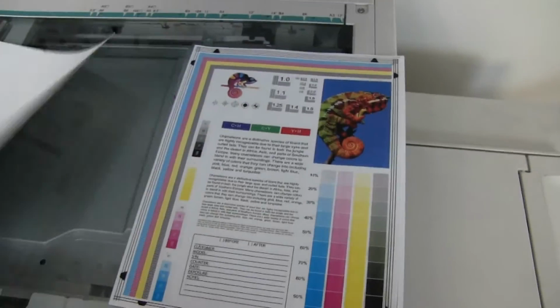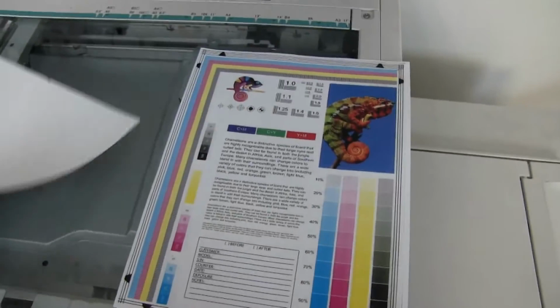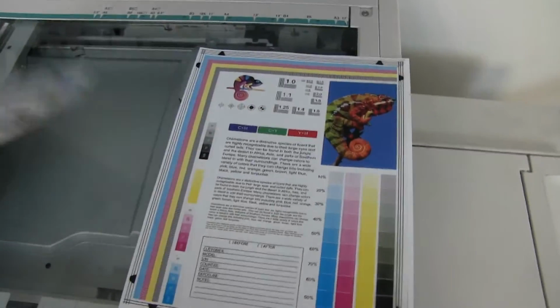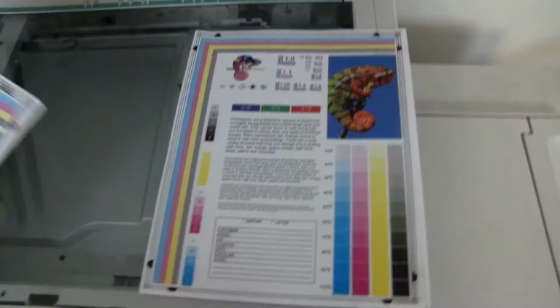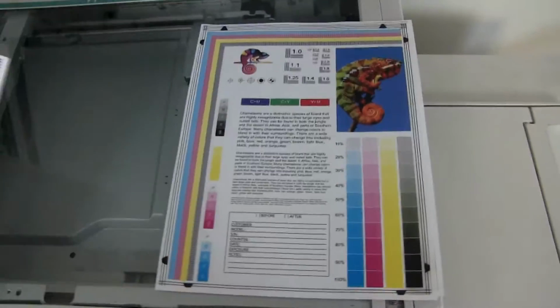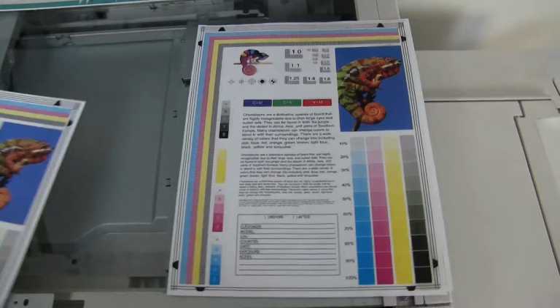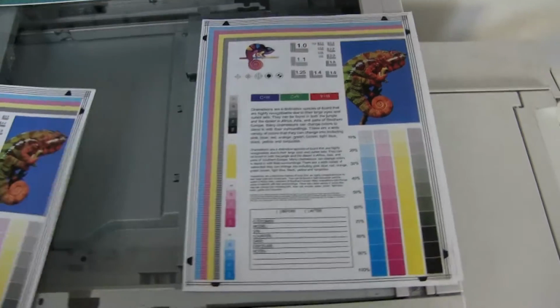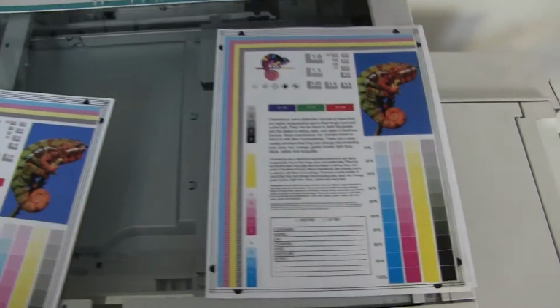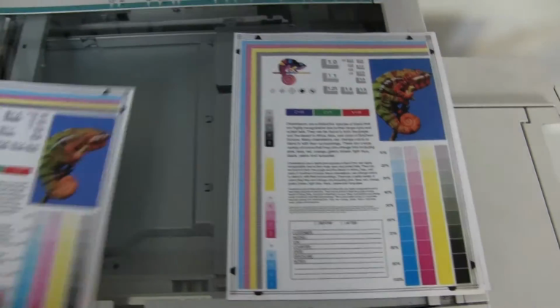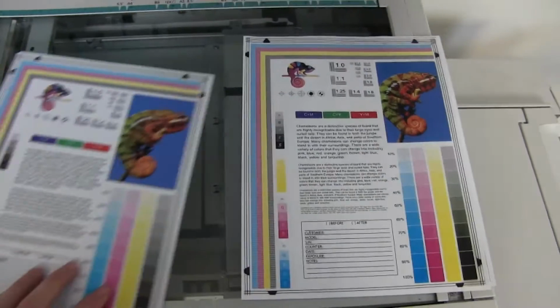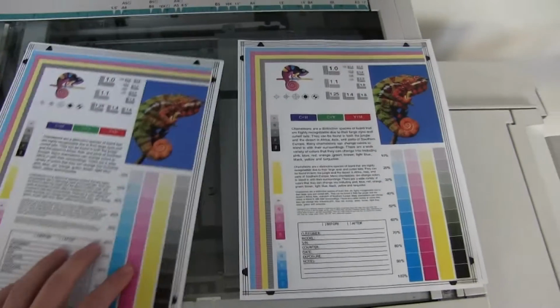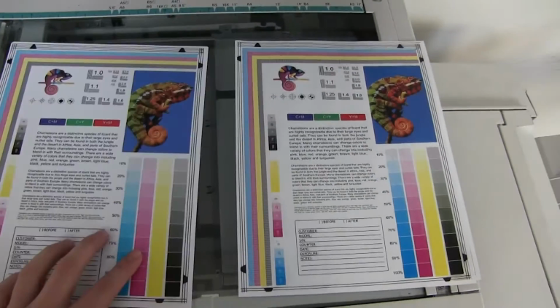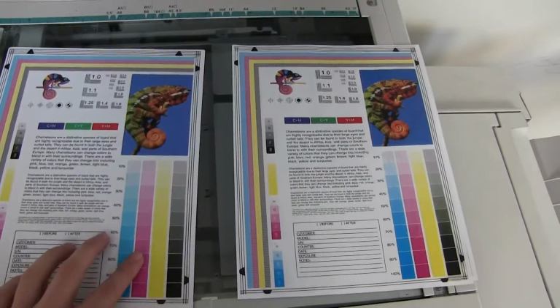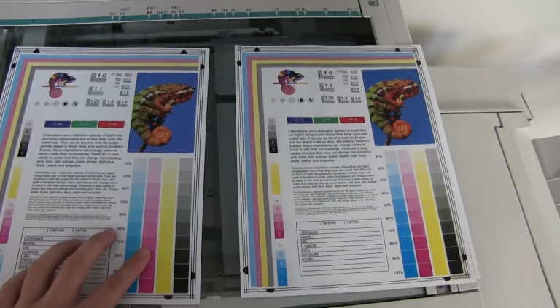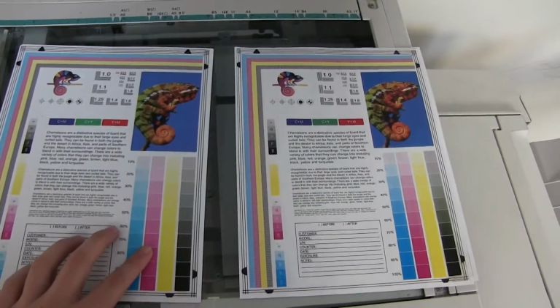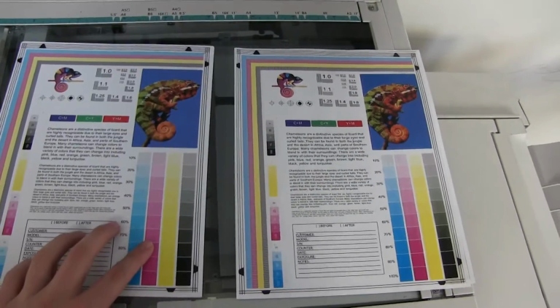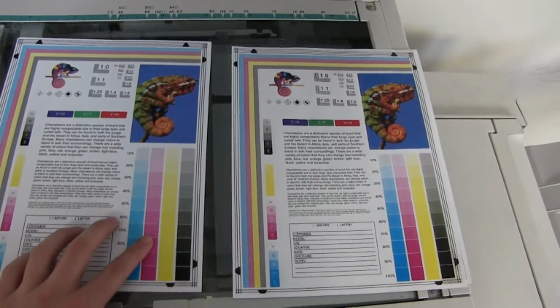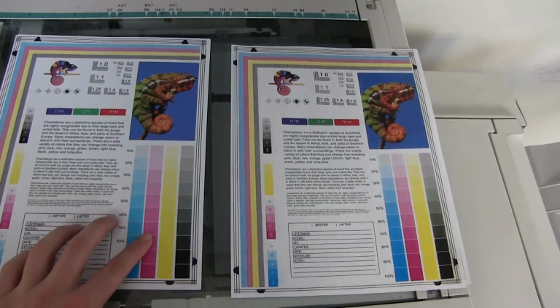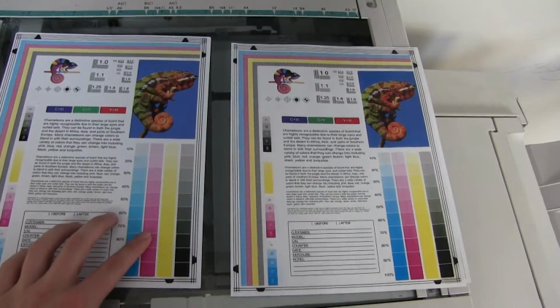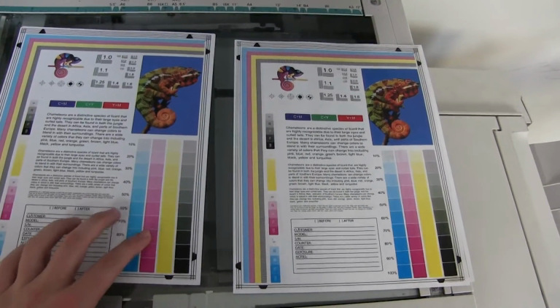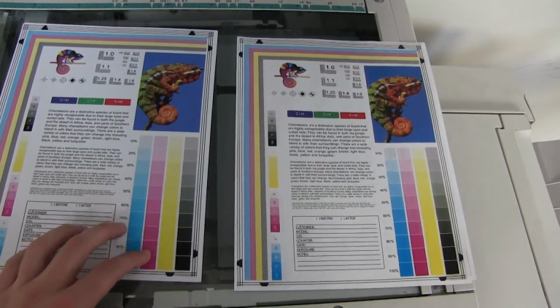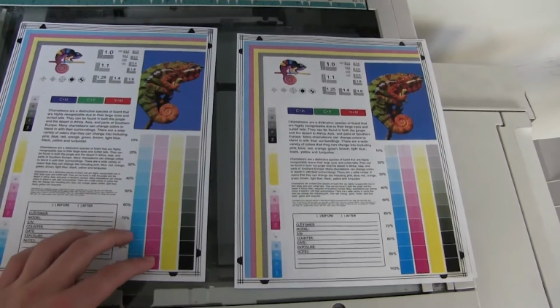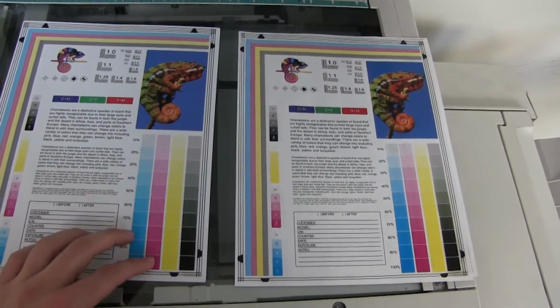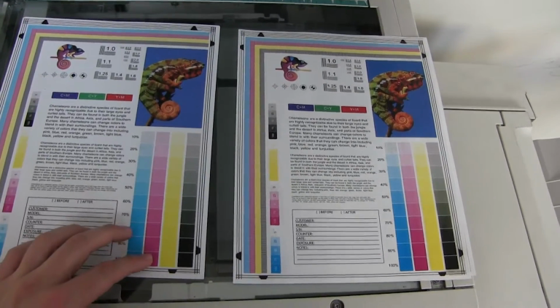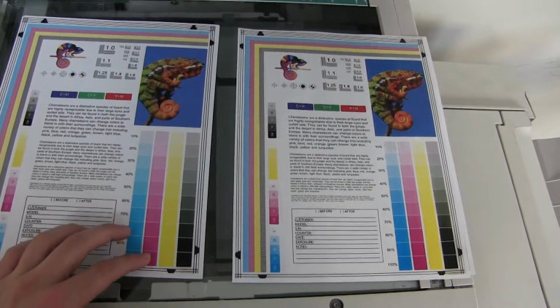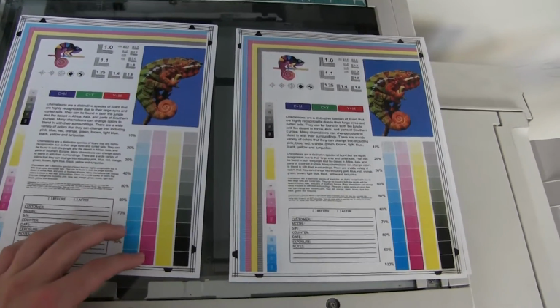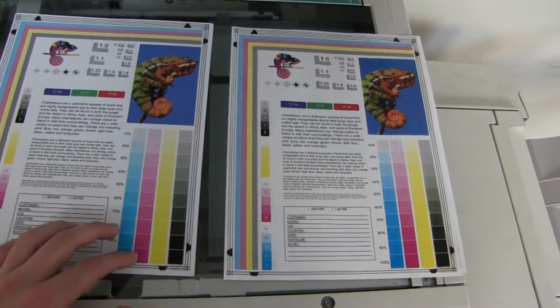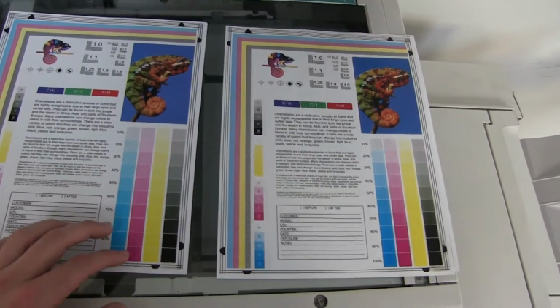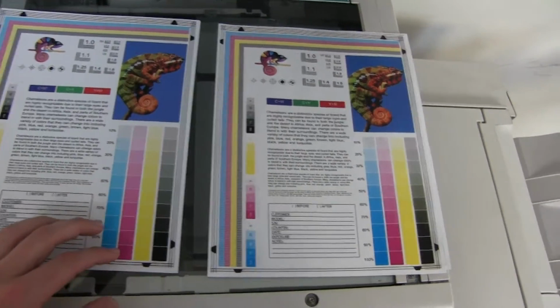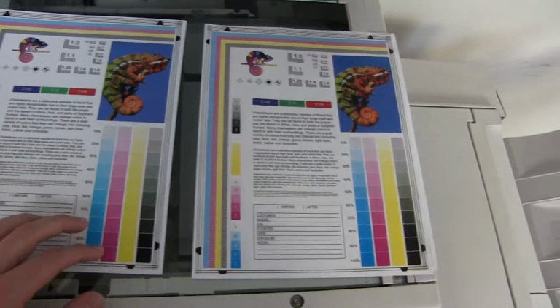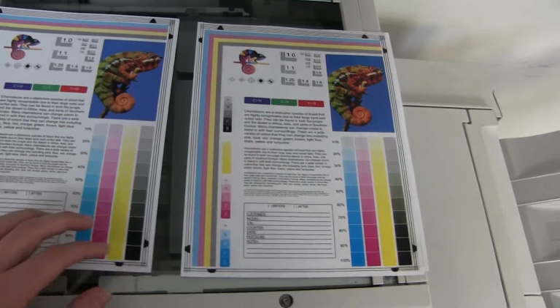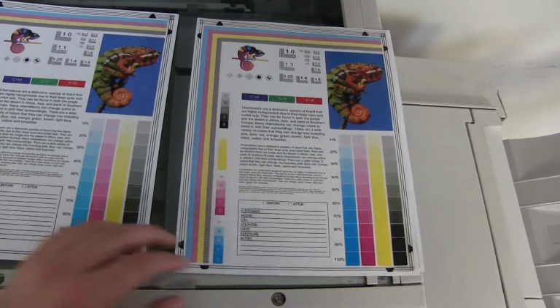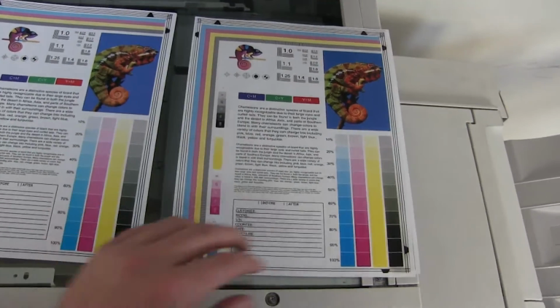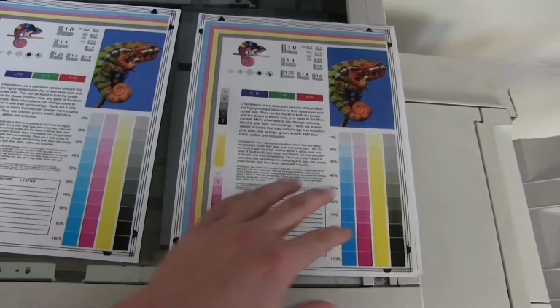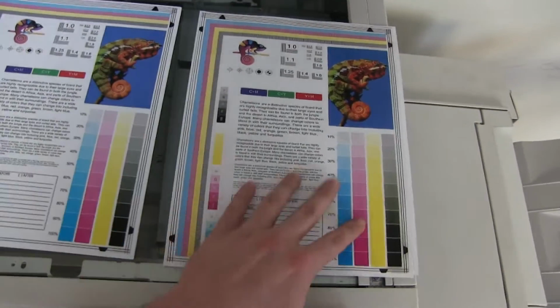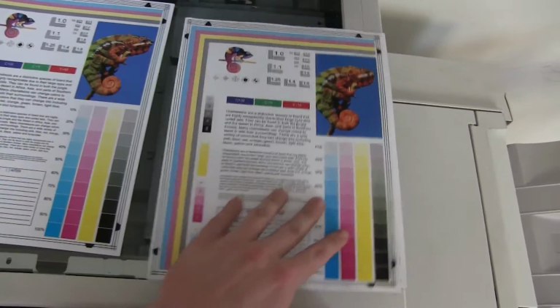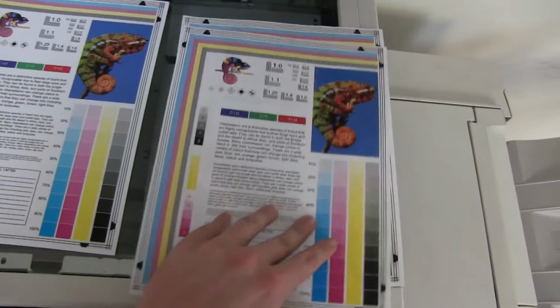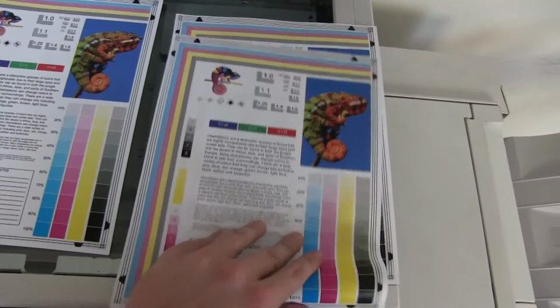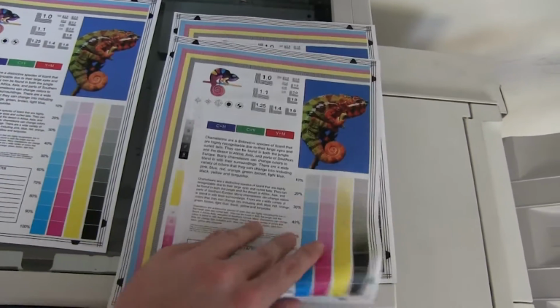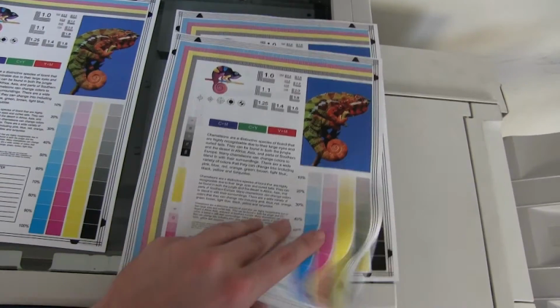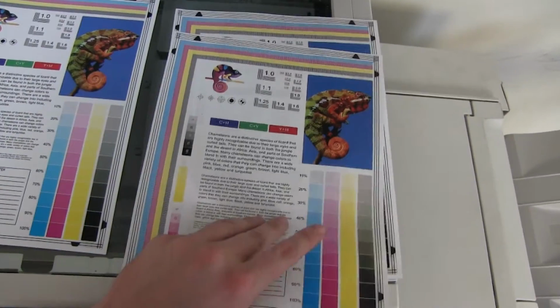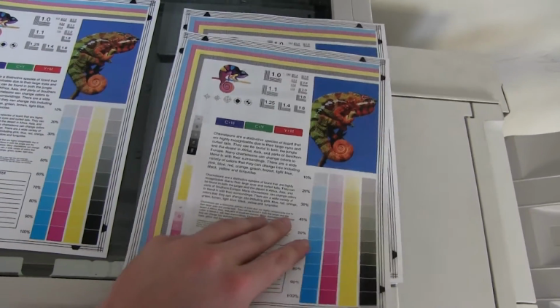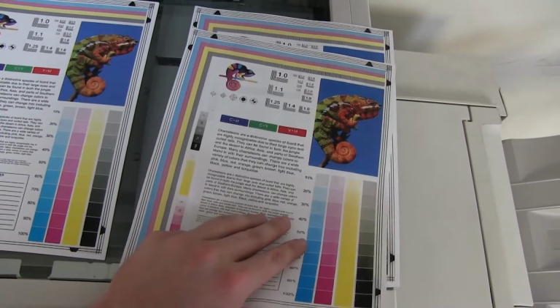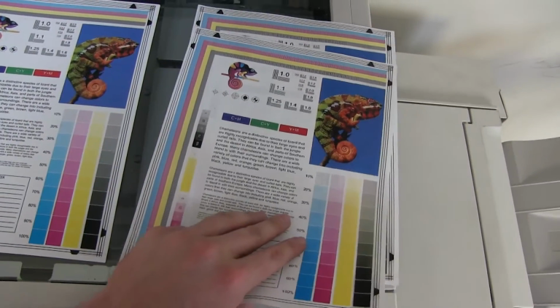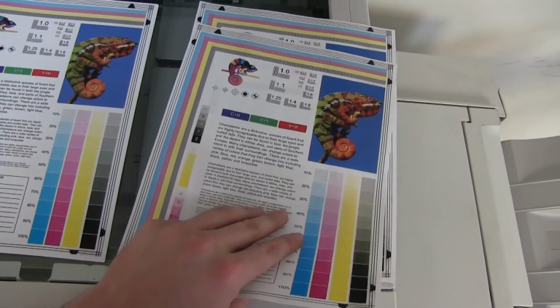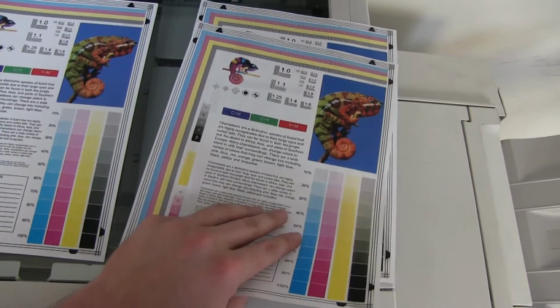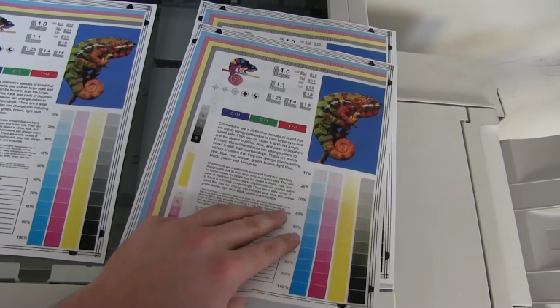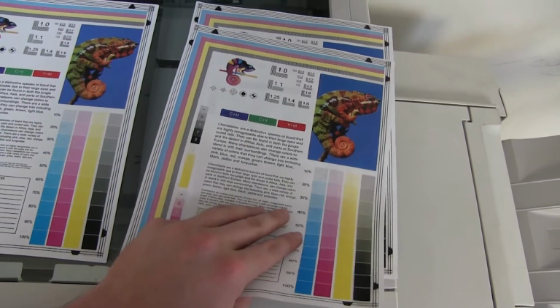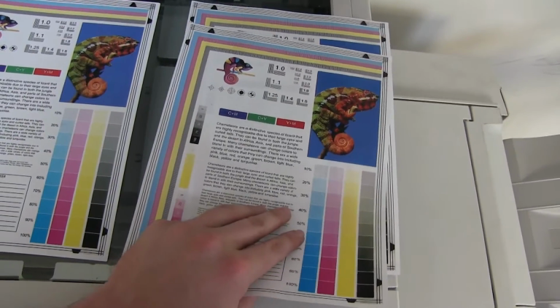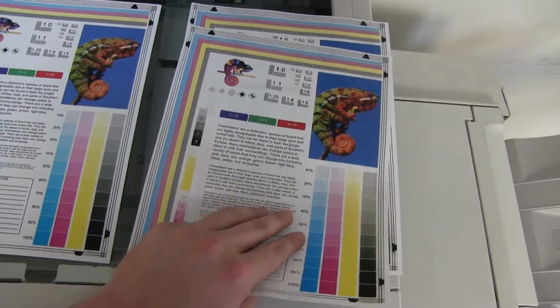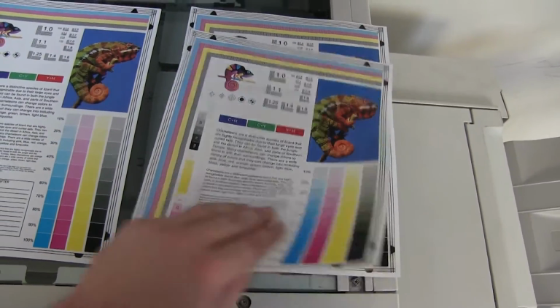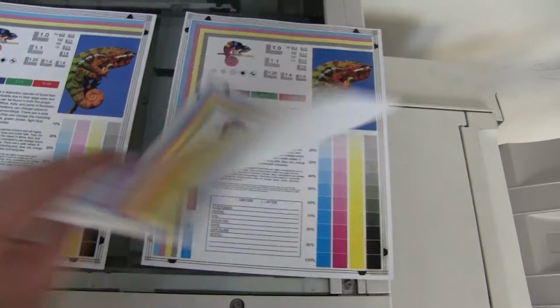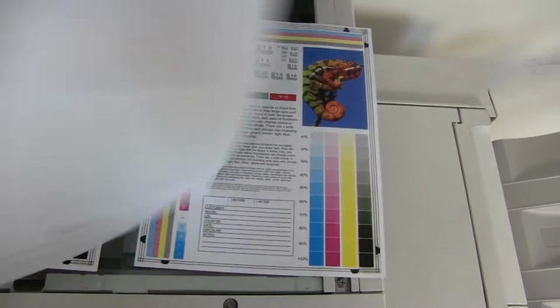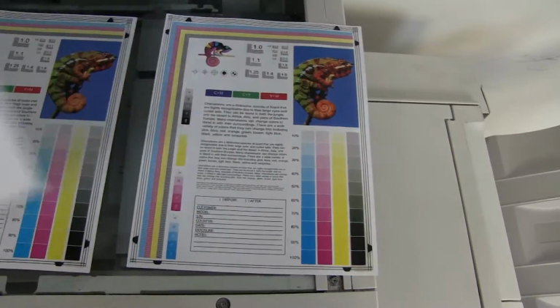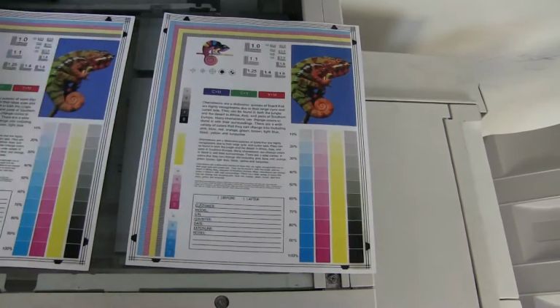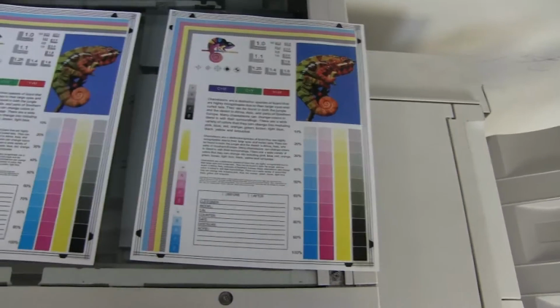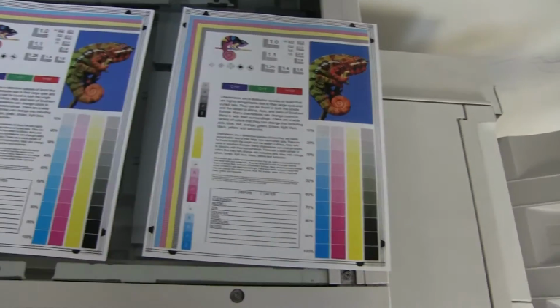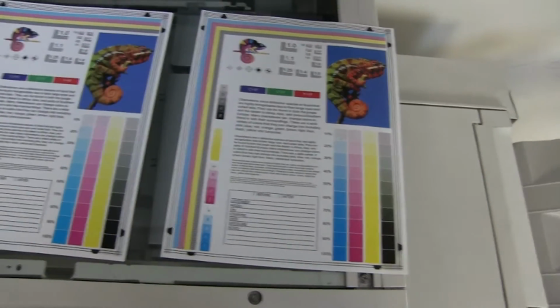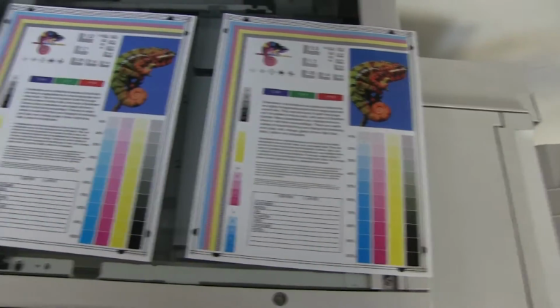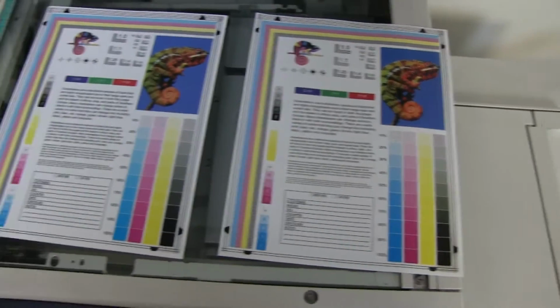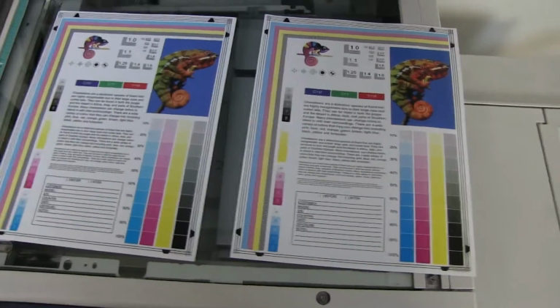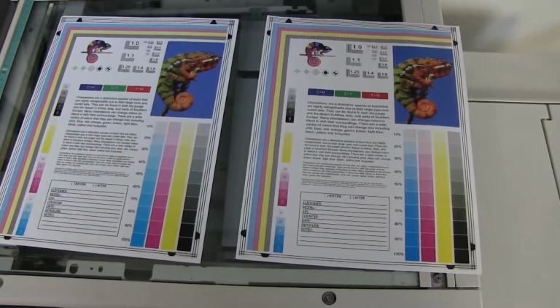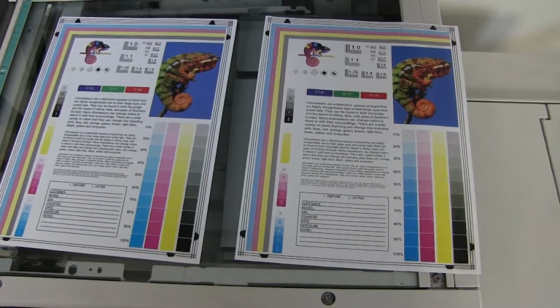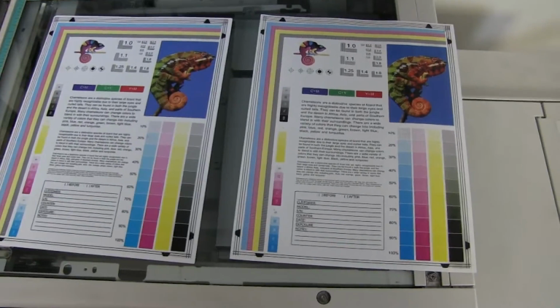As you can see here, from our test chart to the left and our test copies to the right, a really good color image on this machine.